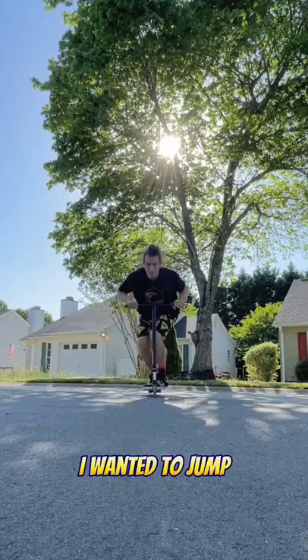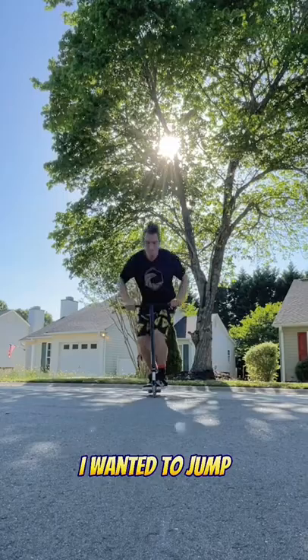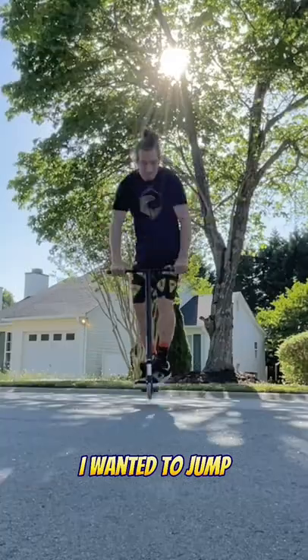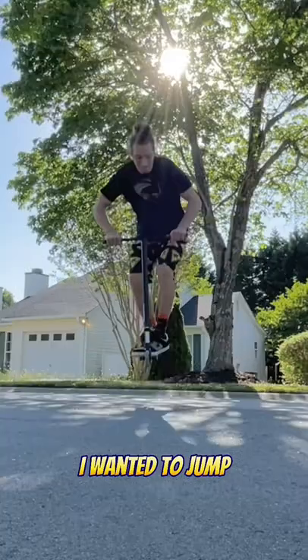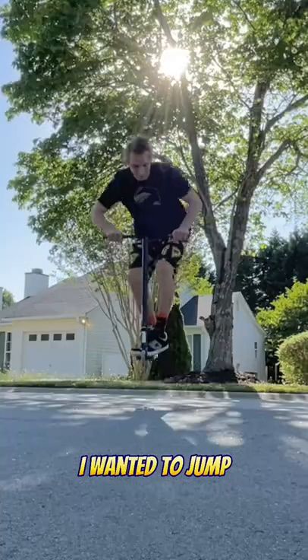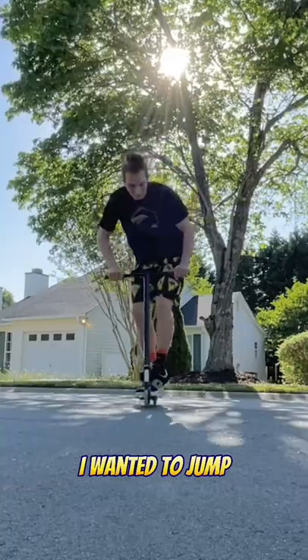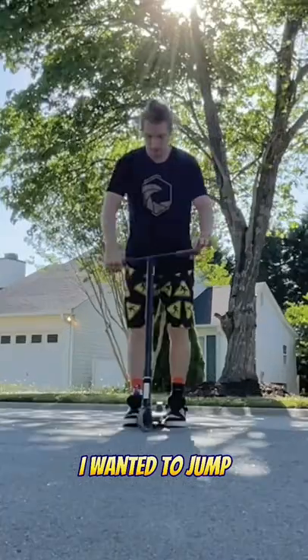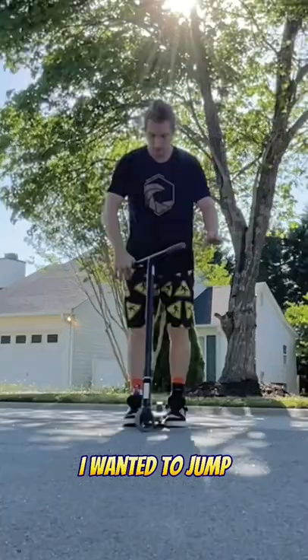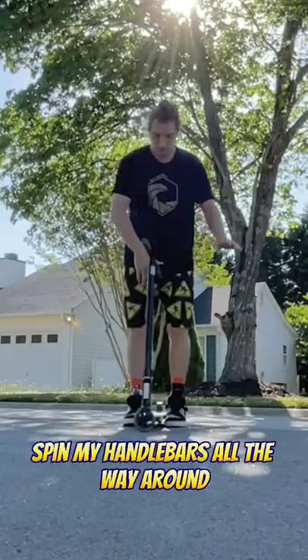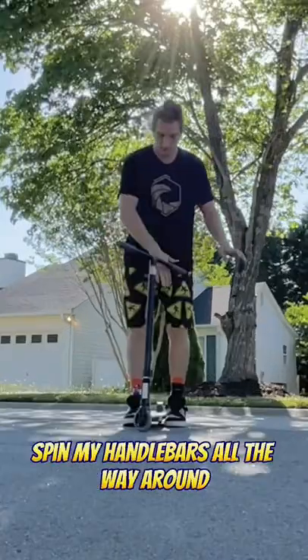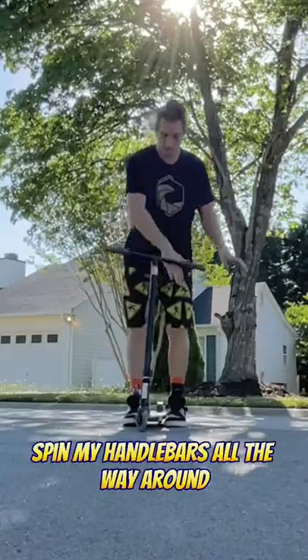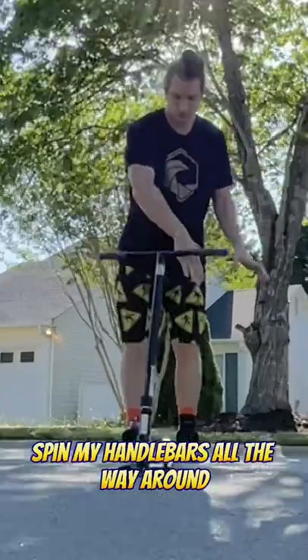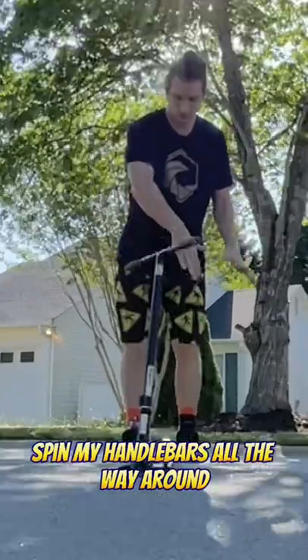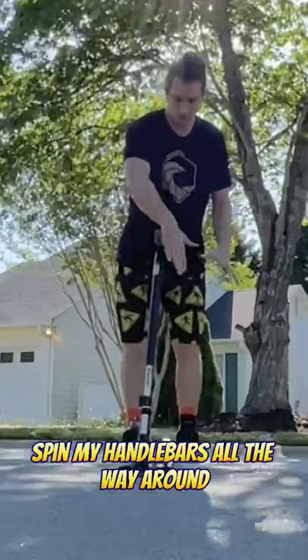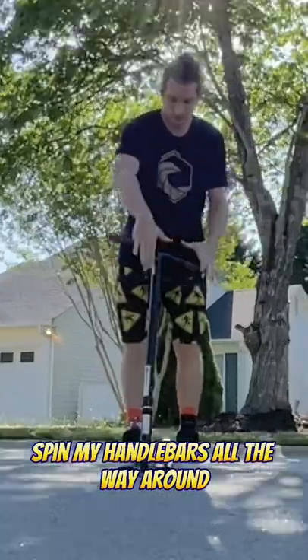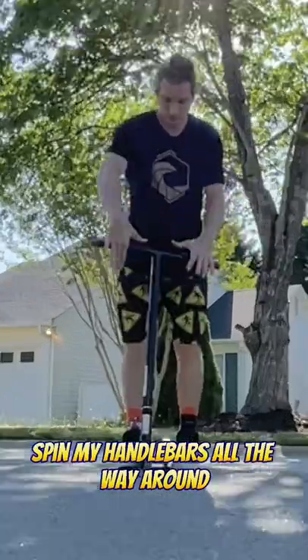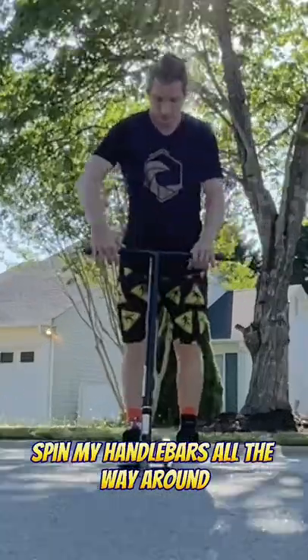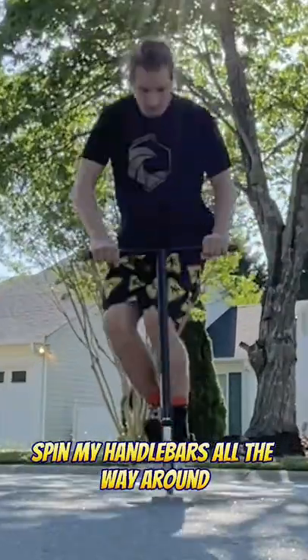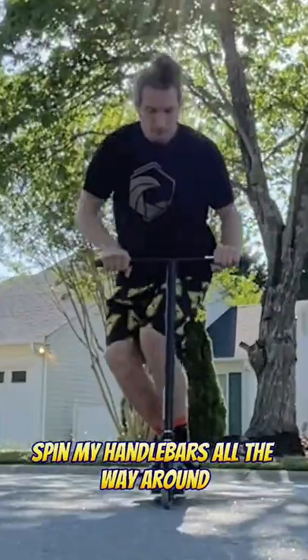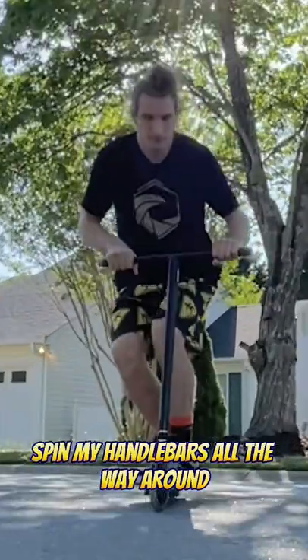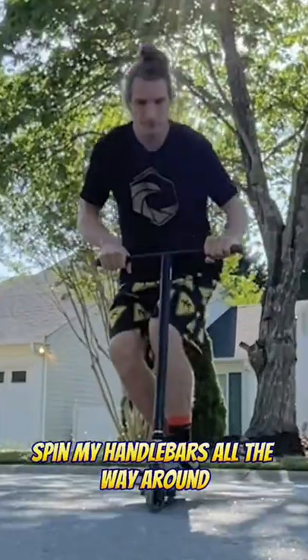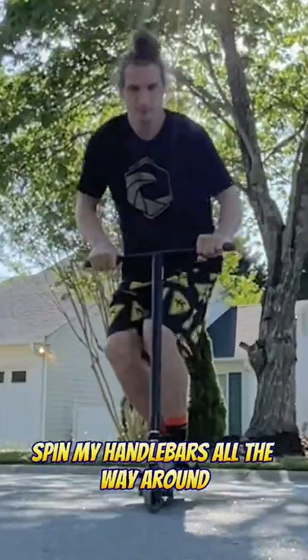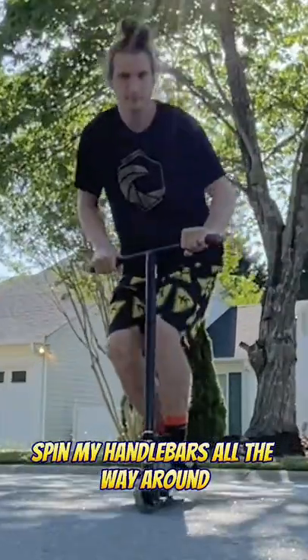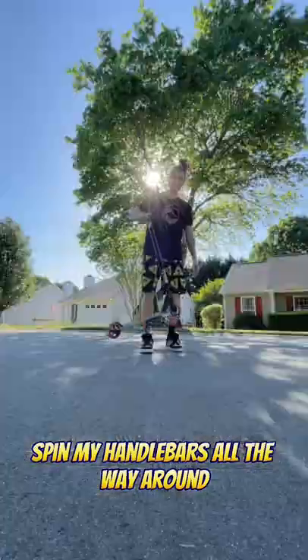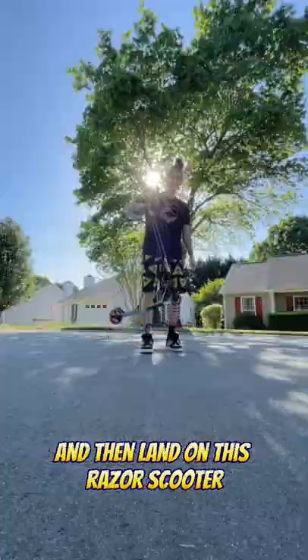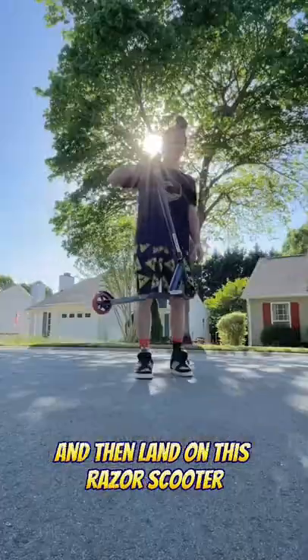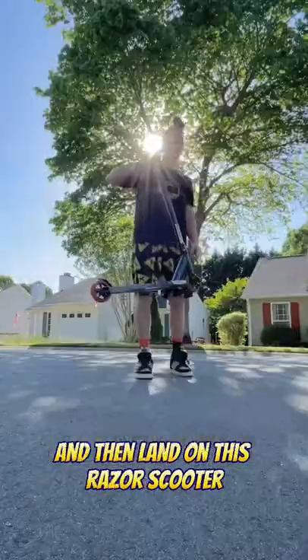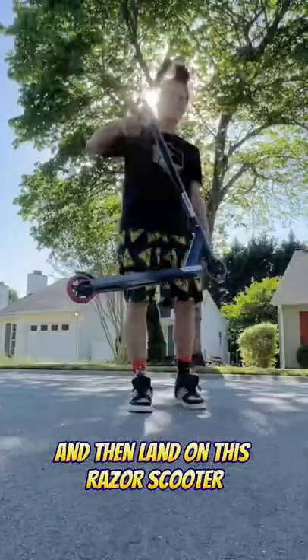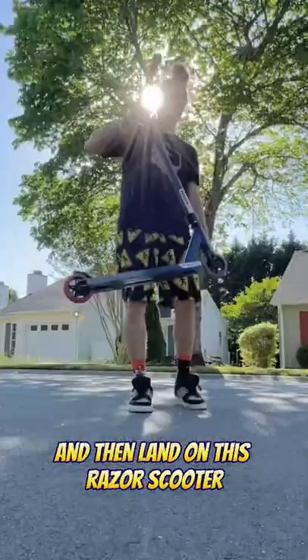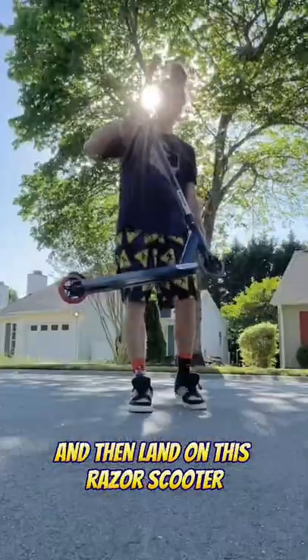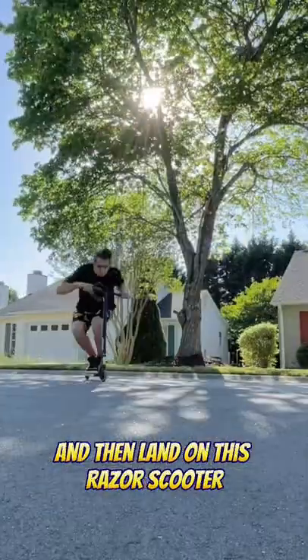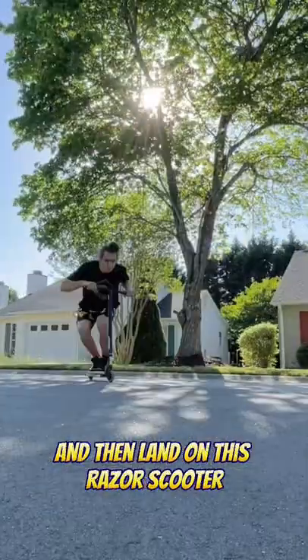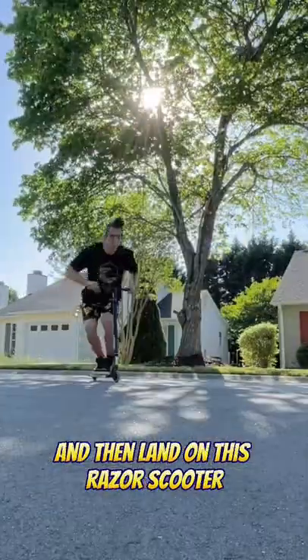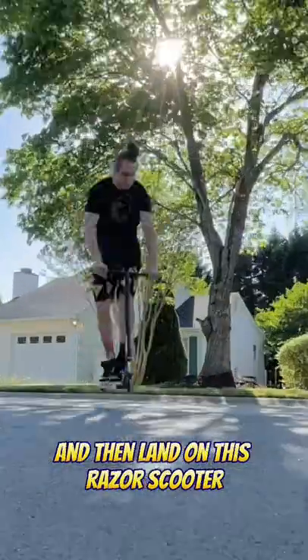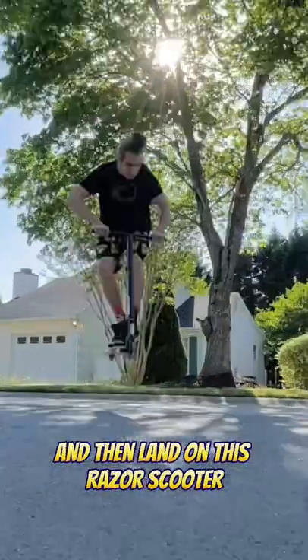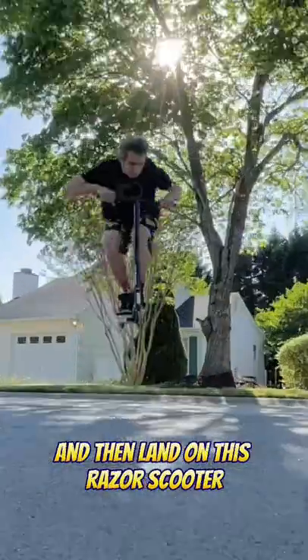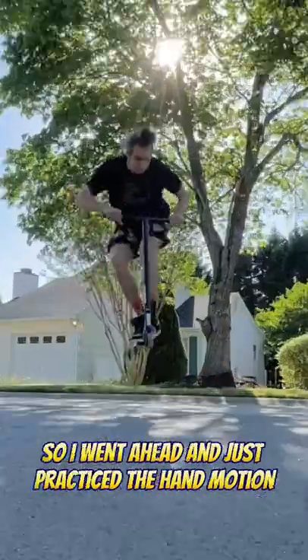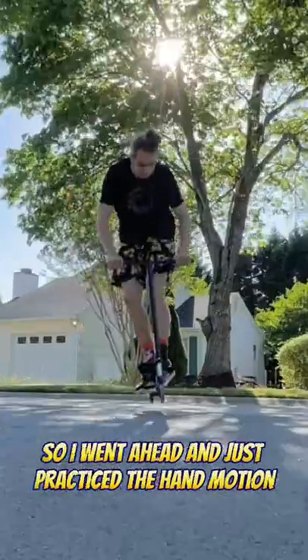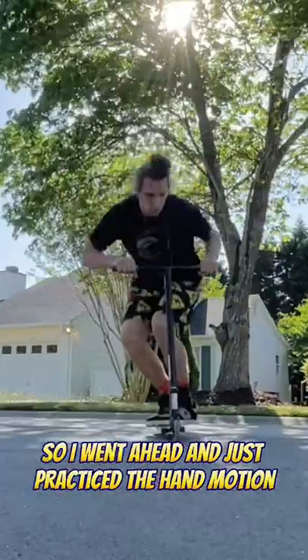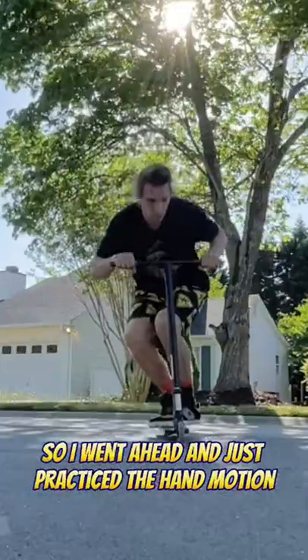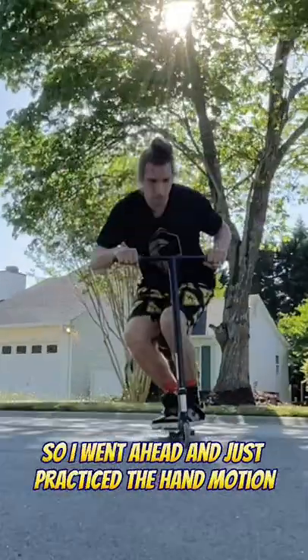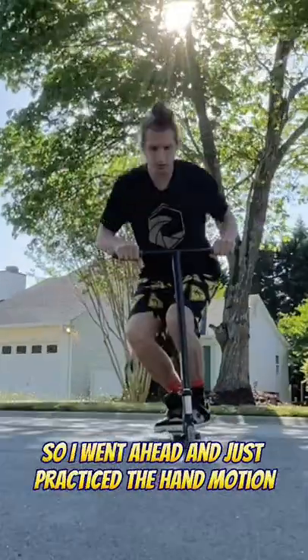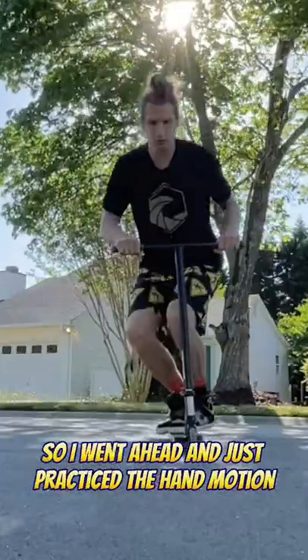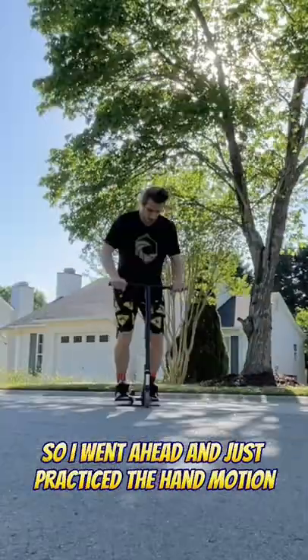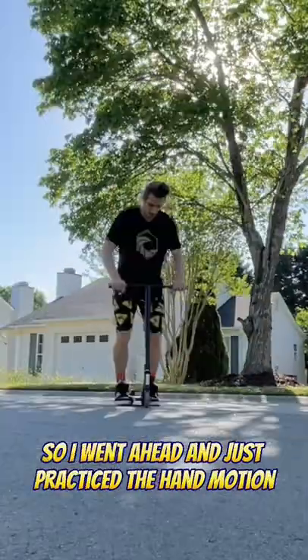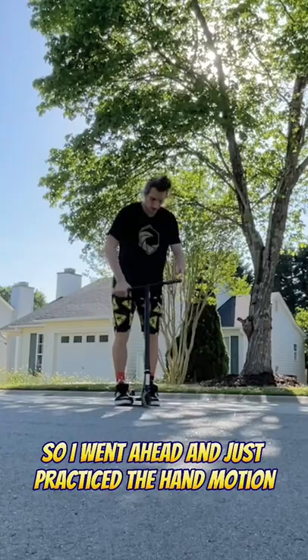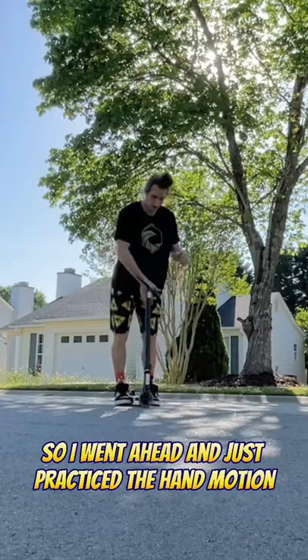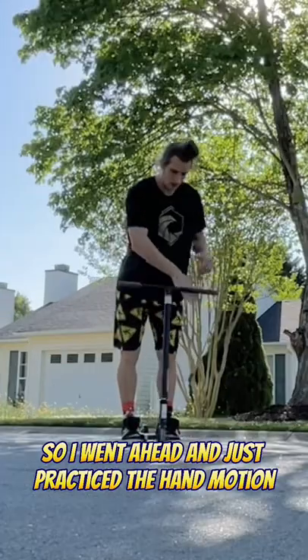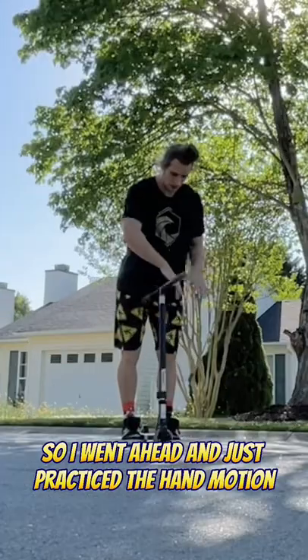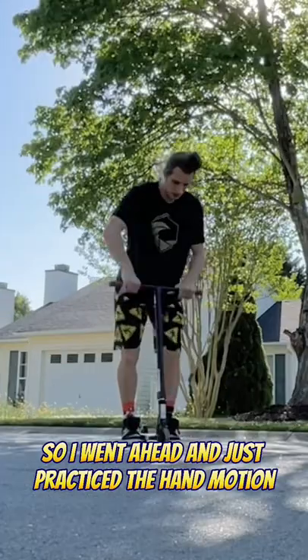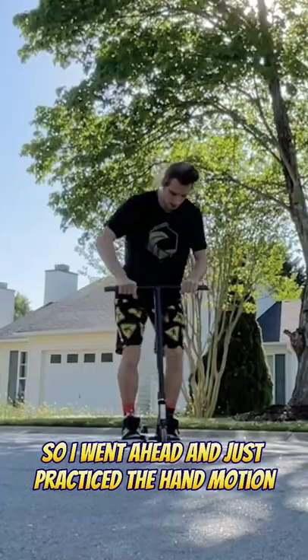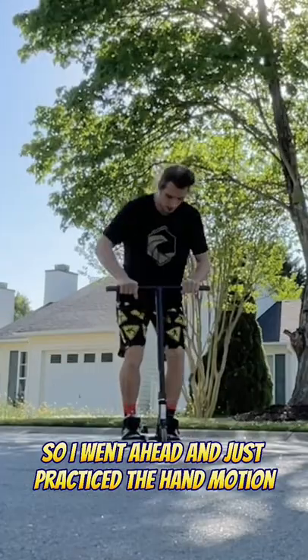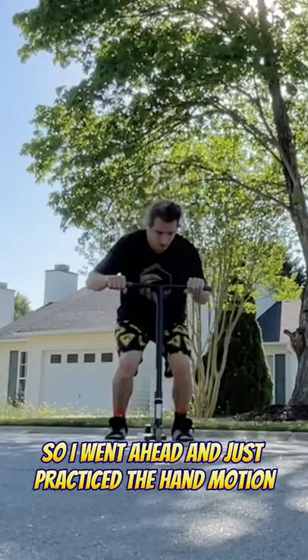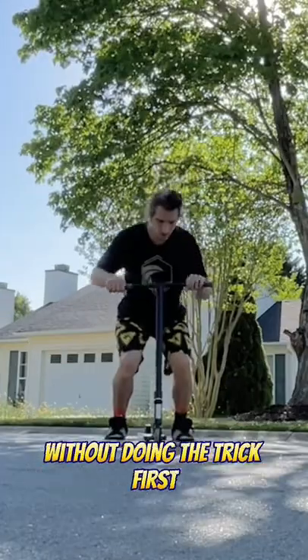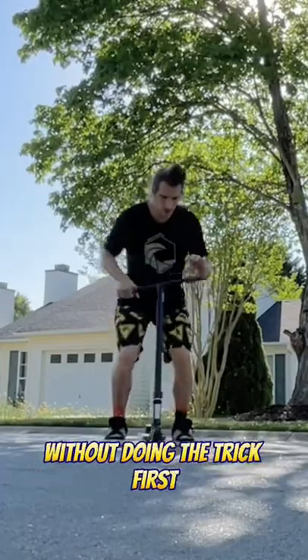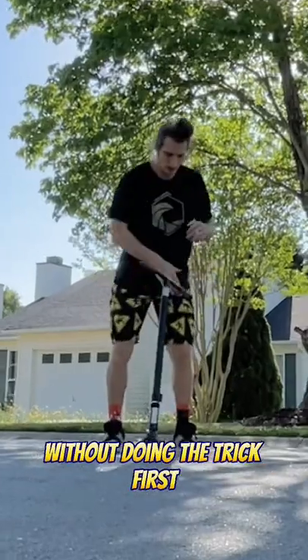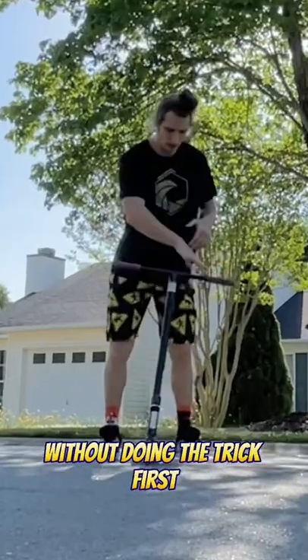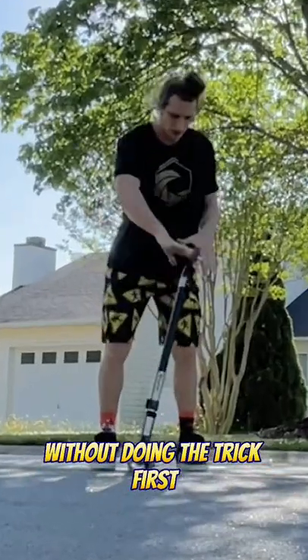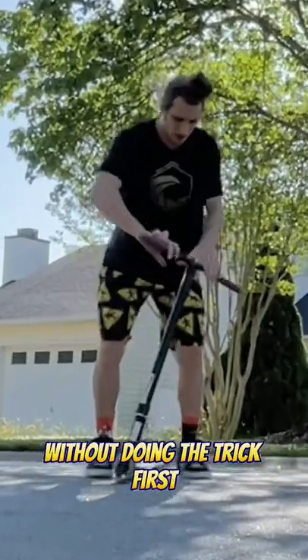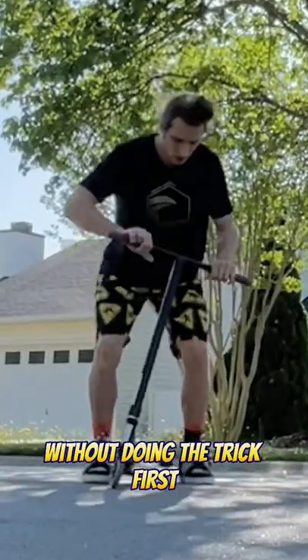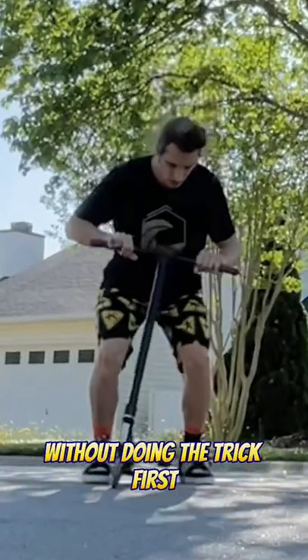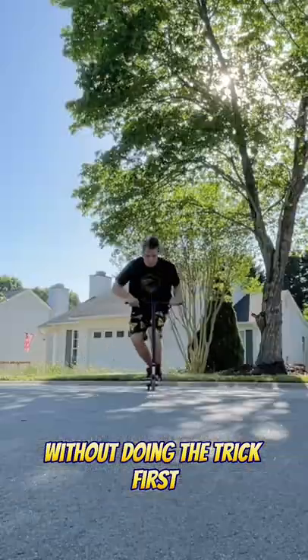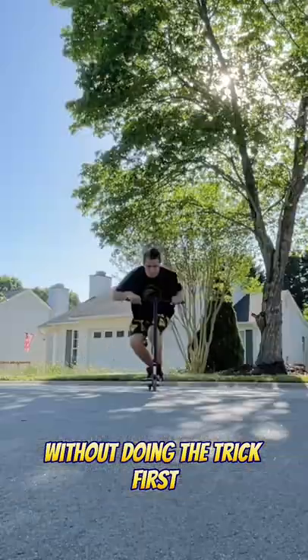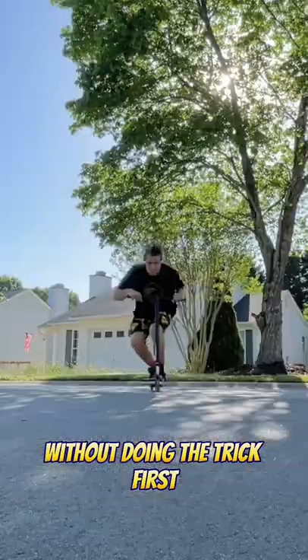I wanted to jump, spin my handlebars all the way around, and then land on this Razor scooter. So I went ahead and just practiced the hand motion without doing the trick first.